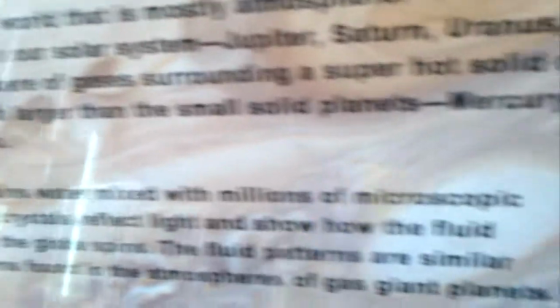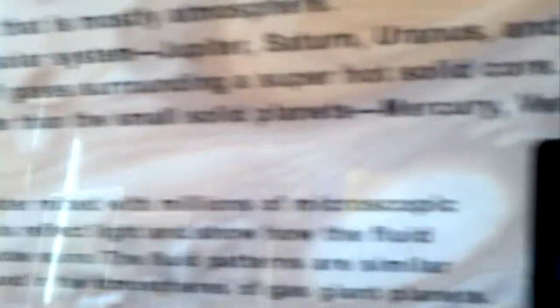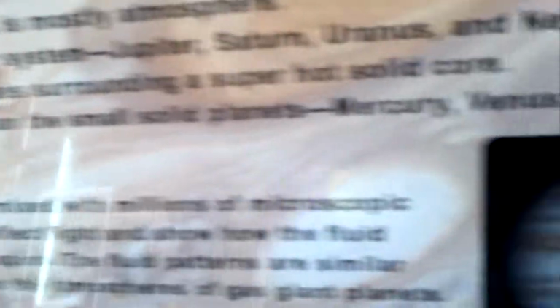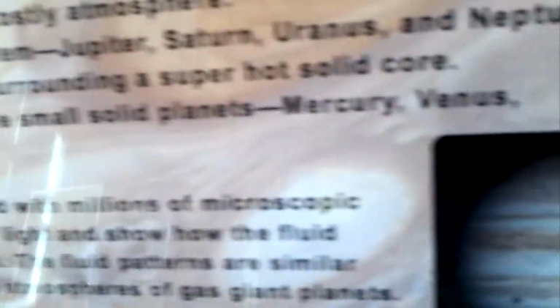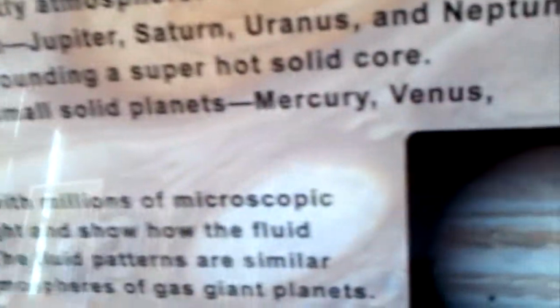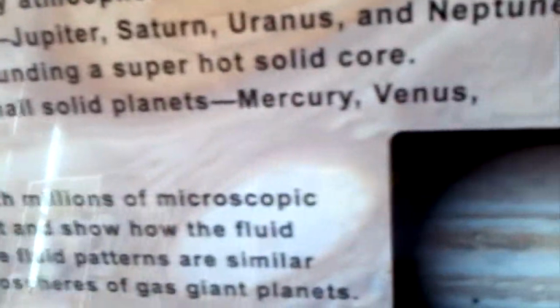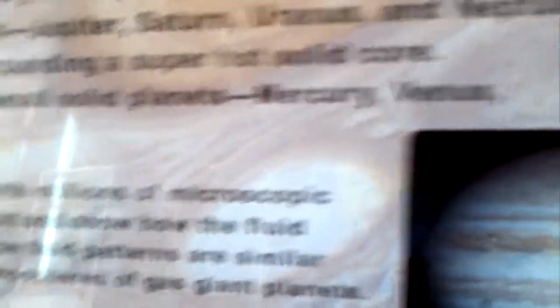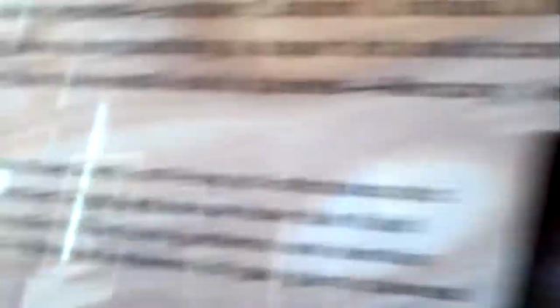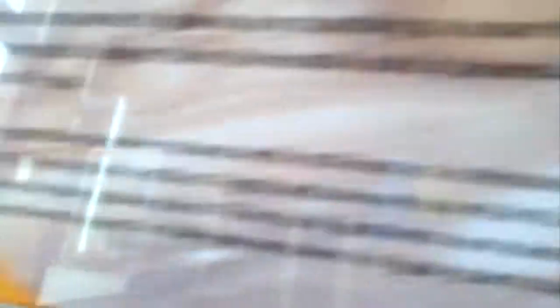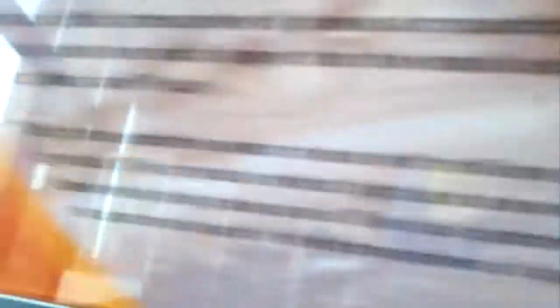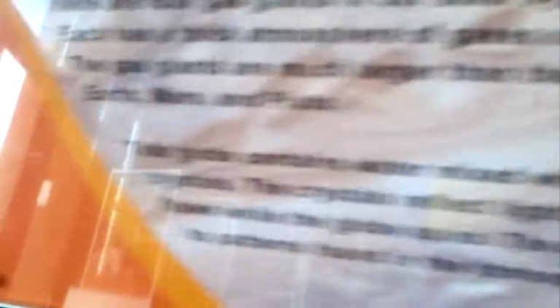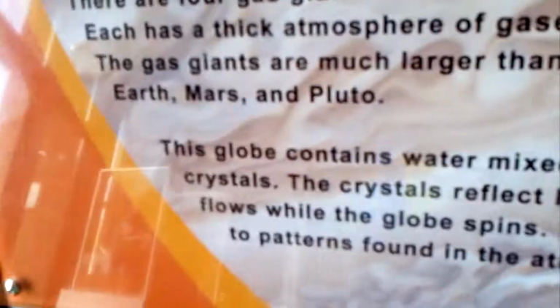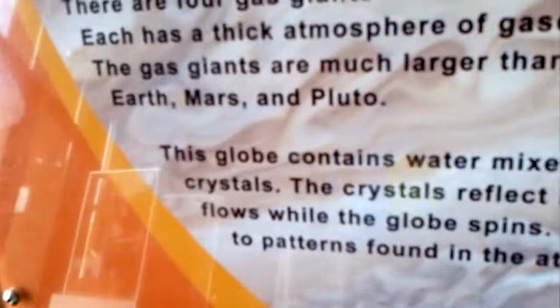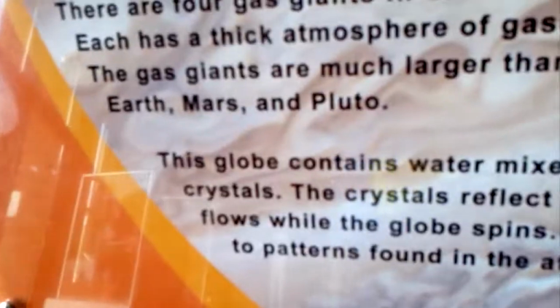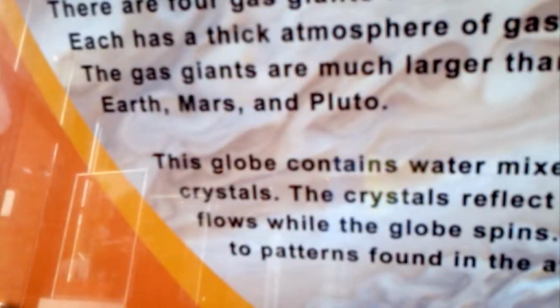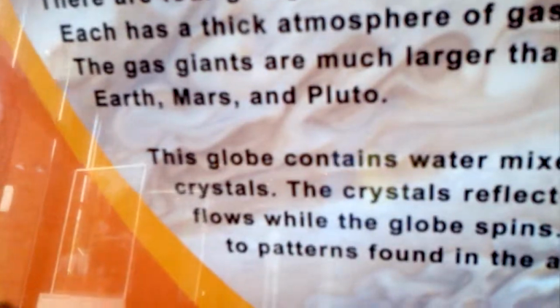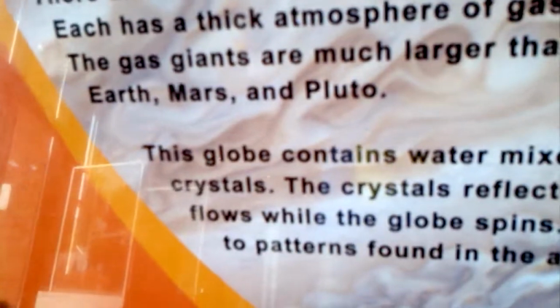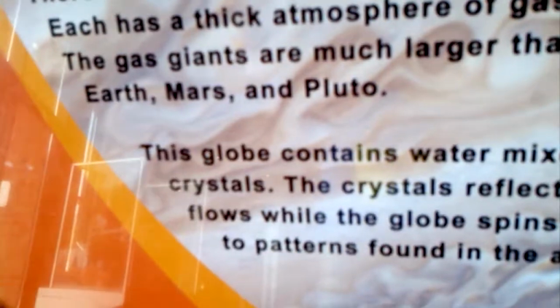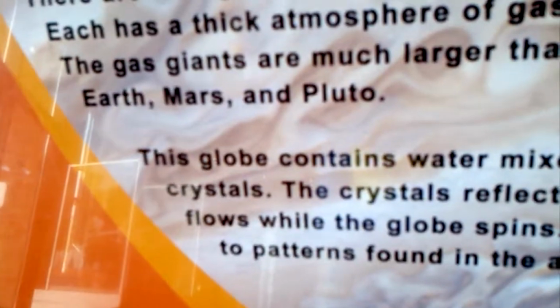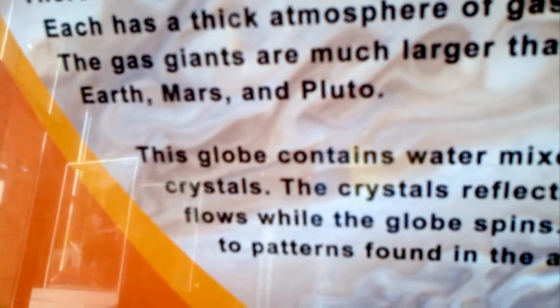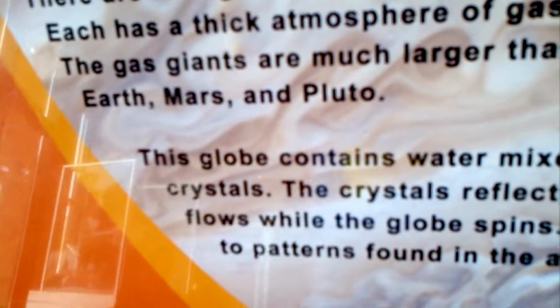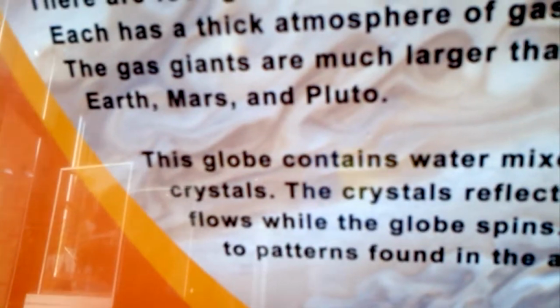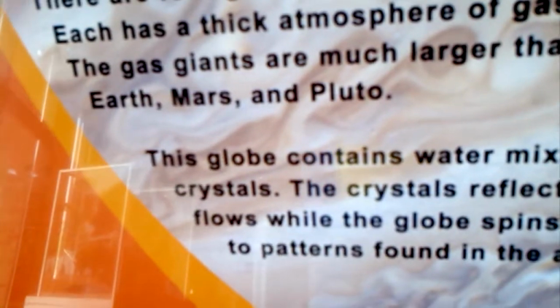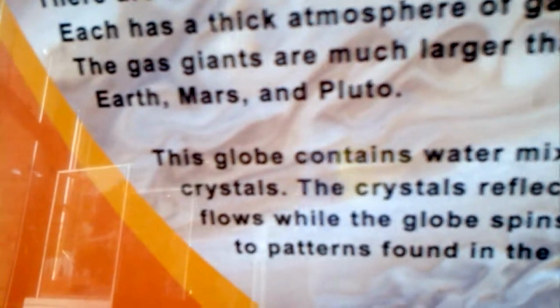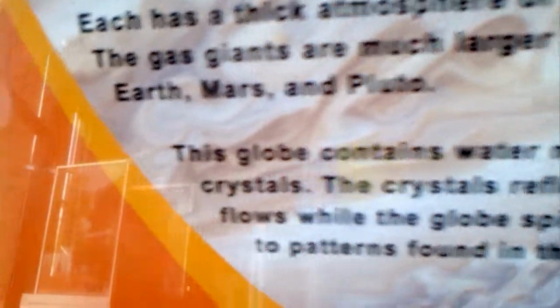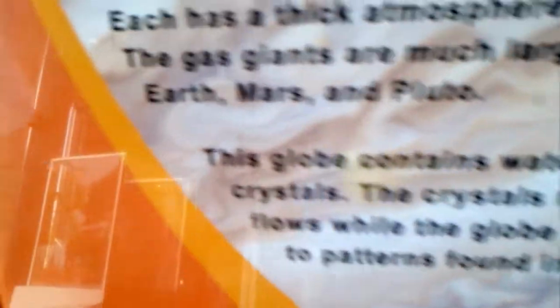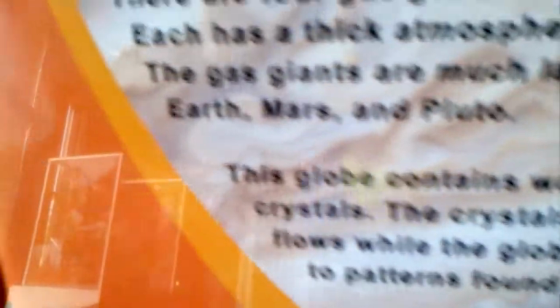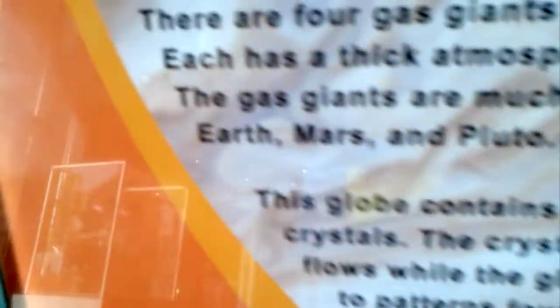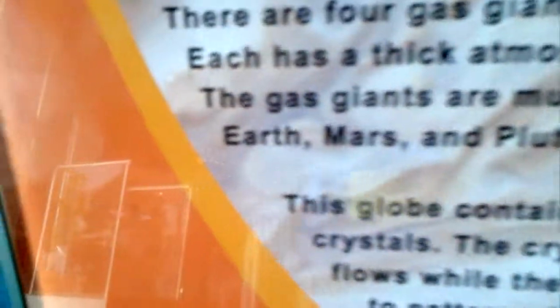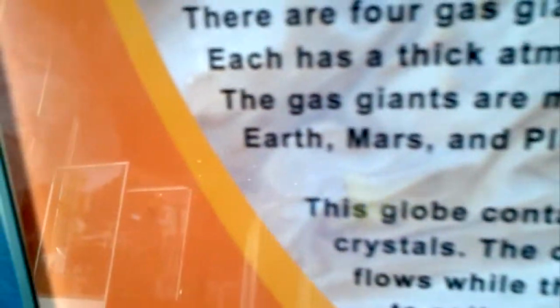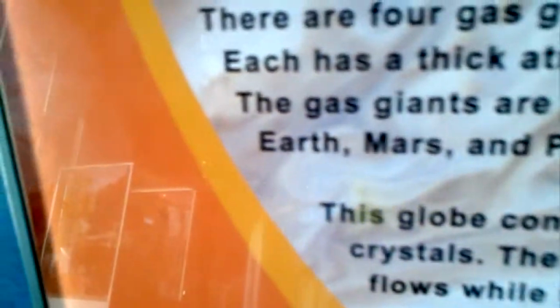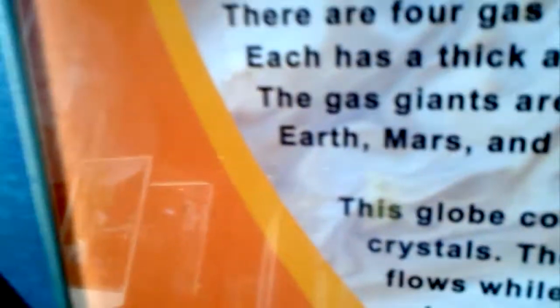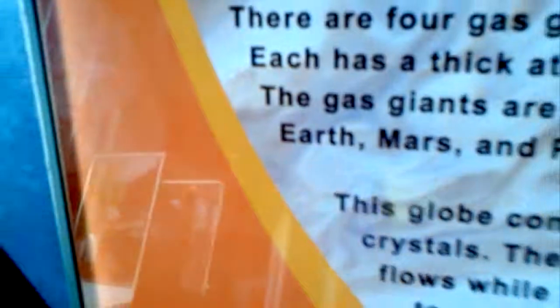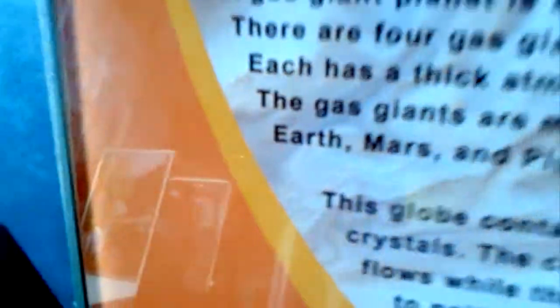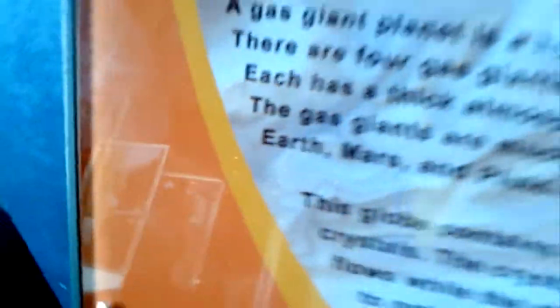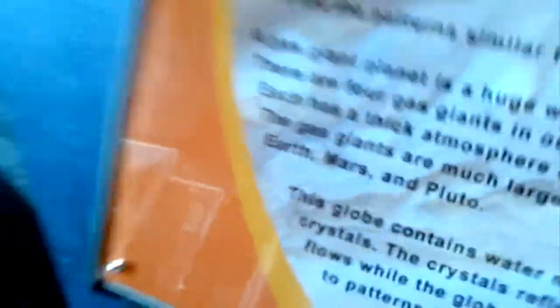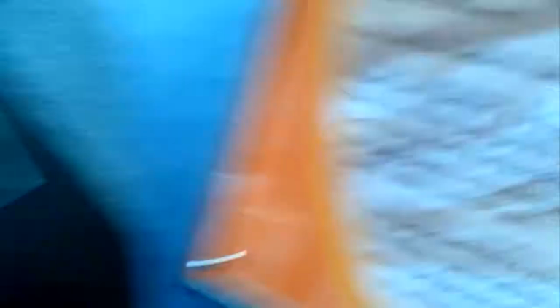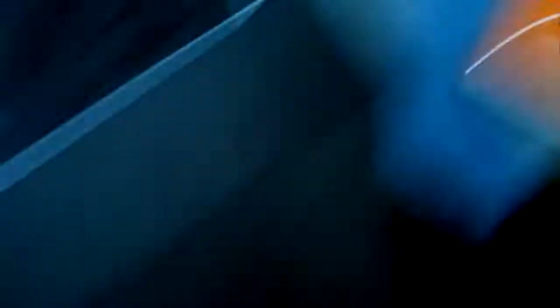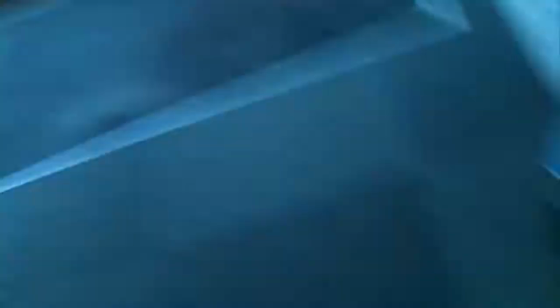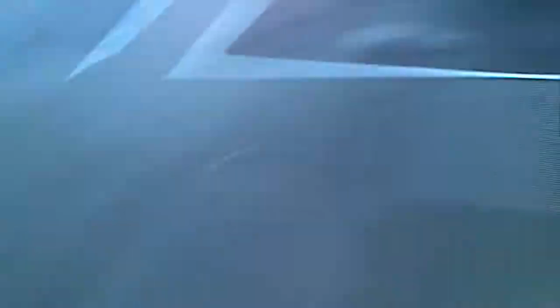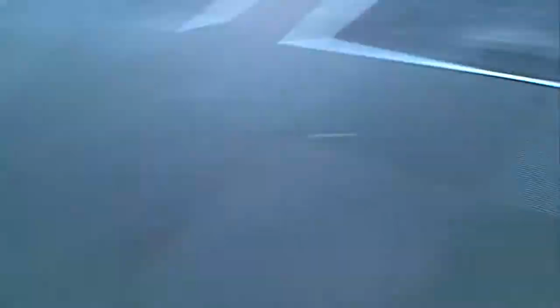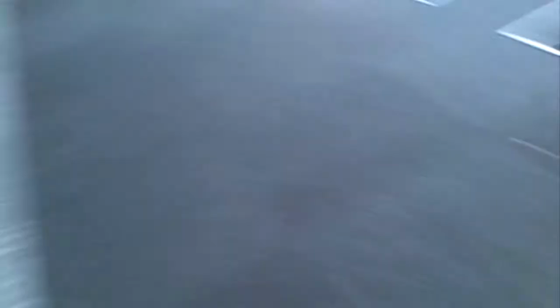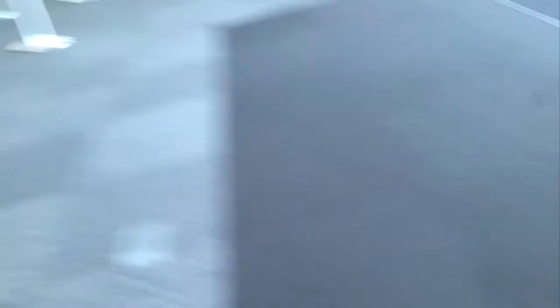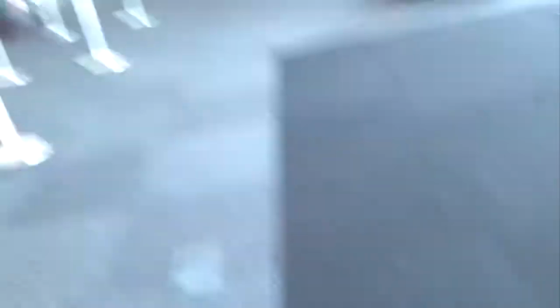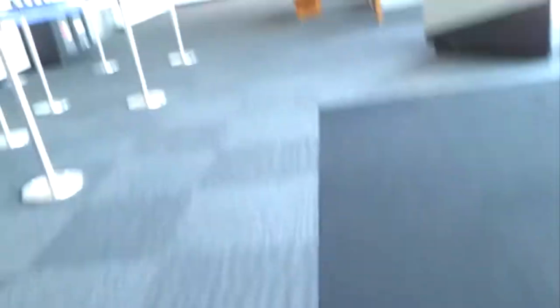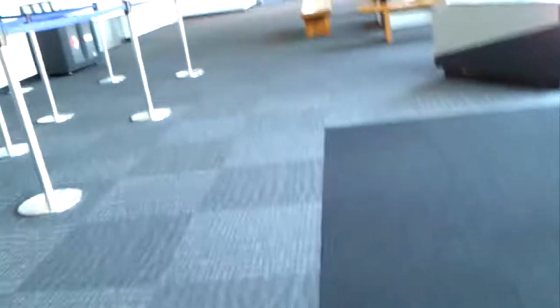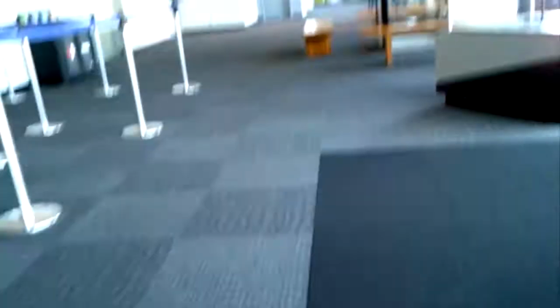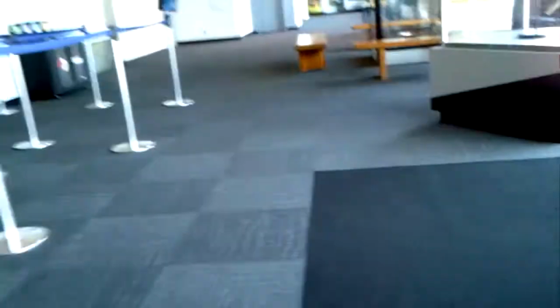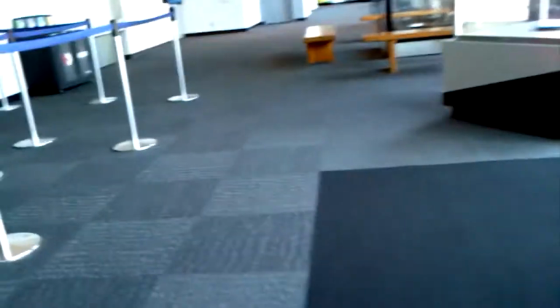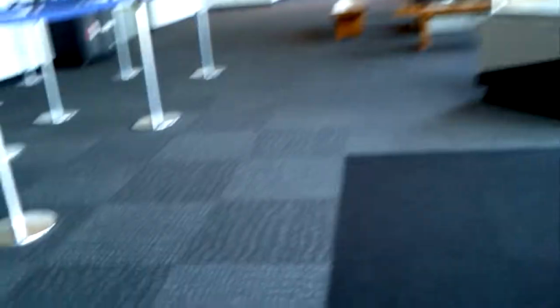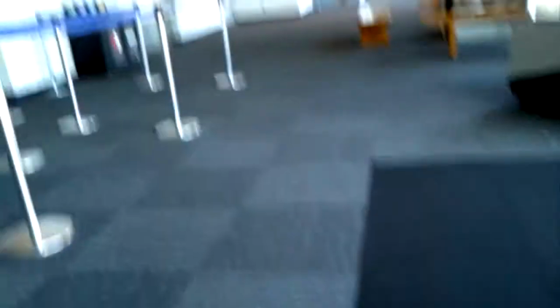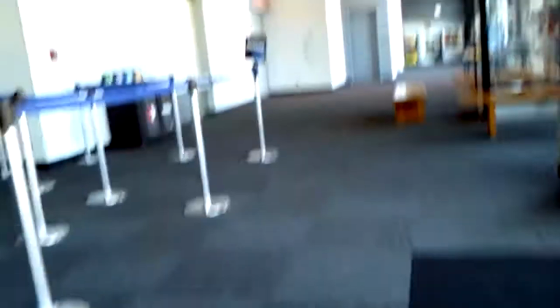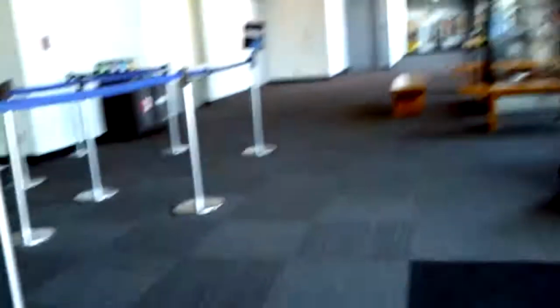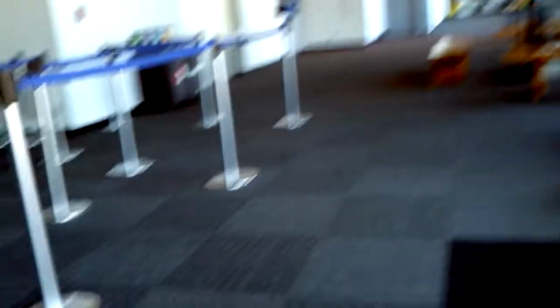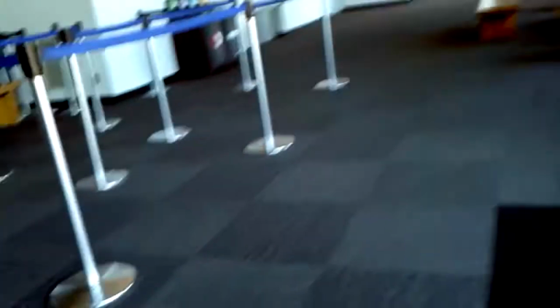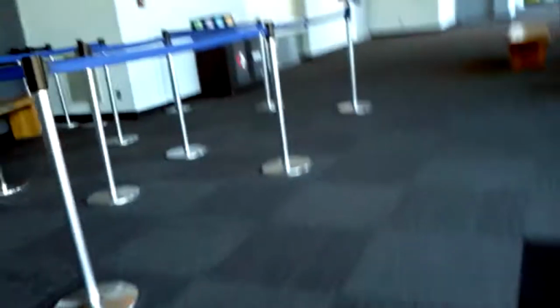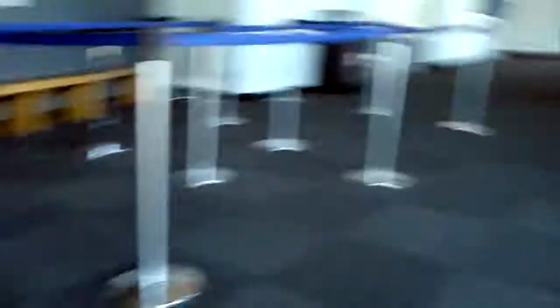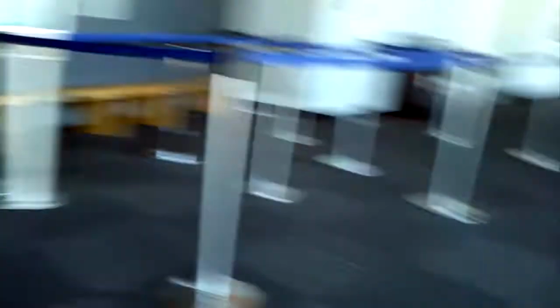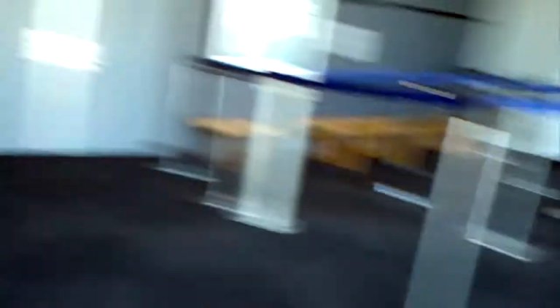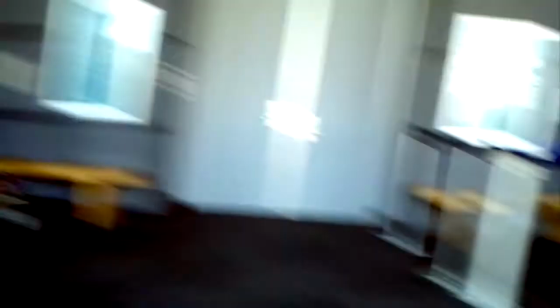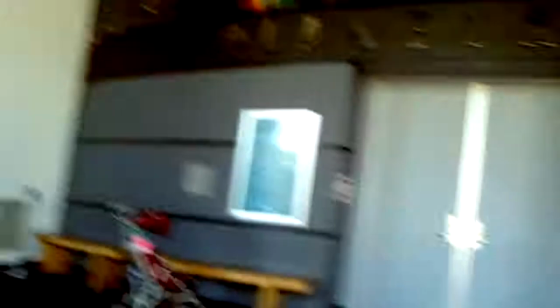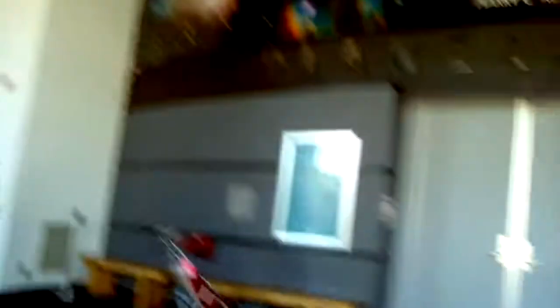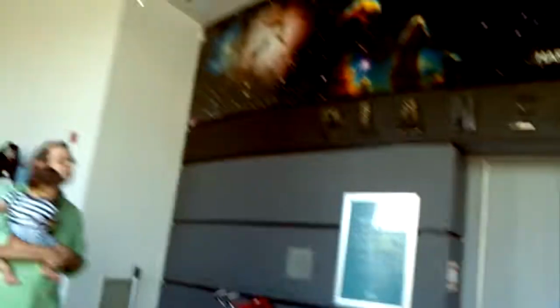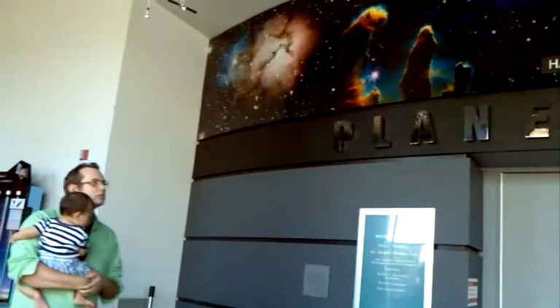And the solar planets are Mercury, Venus, Mars, Pluto, and of course Earth. I already know that.